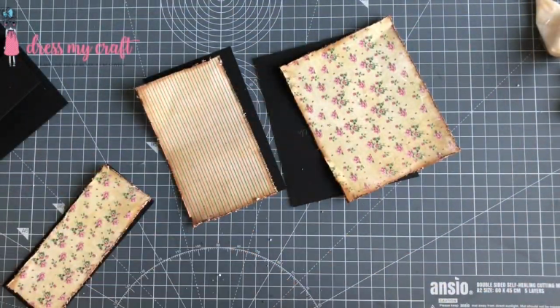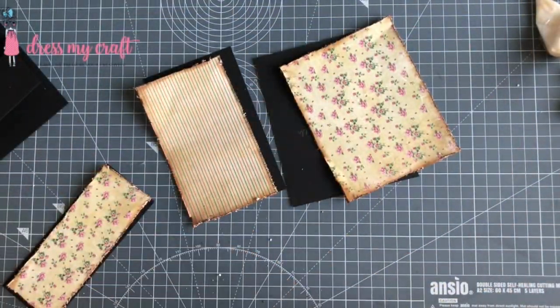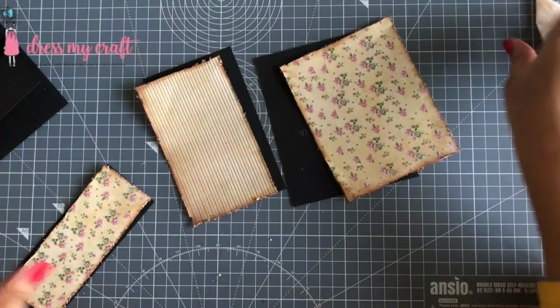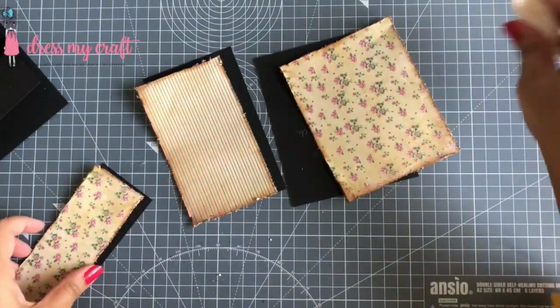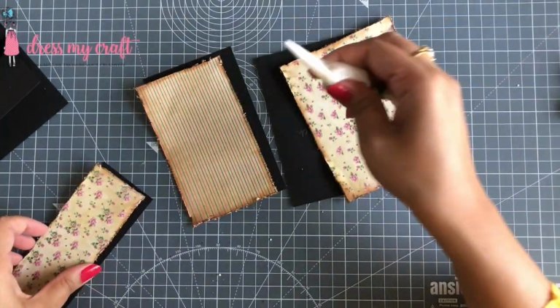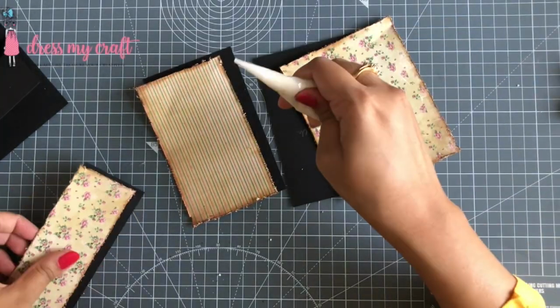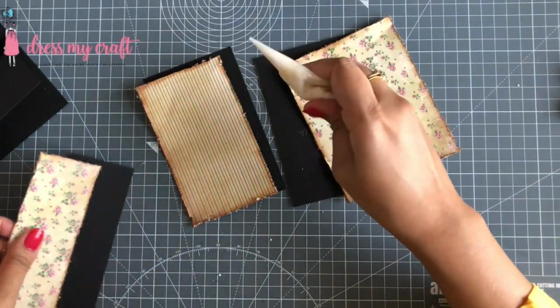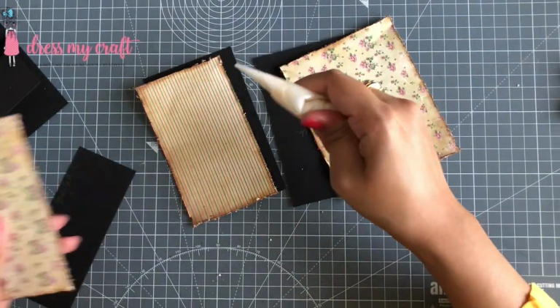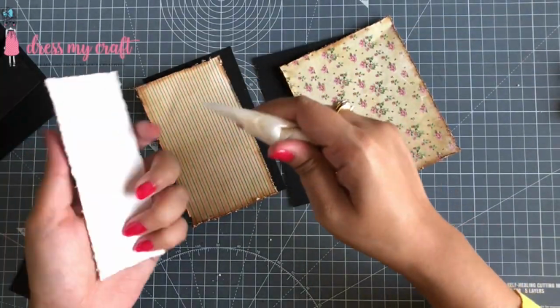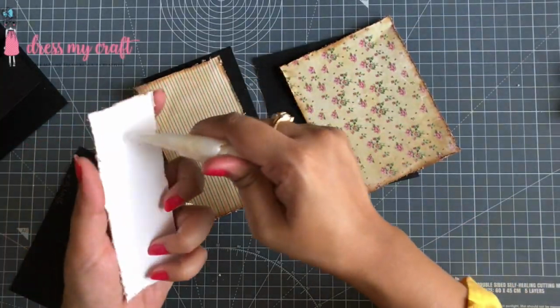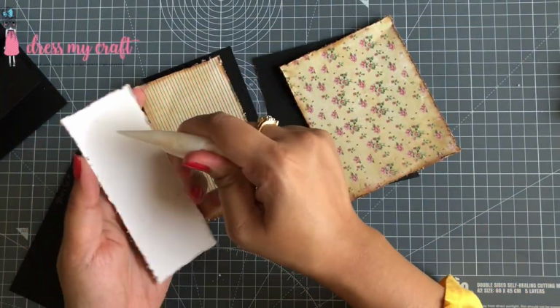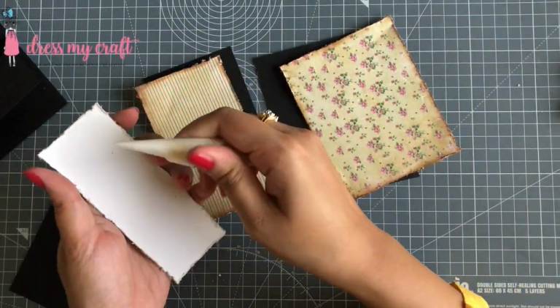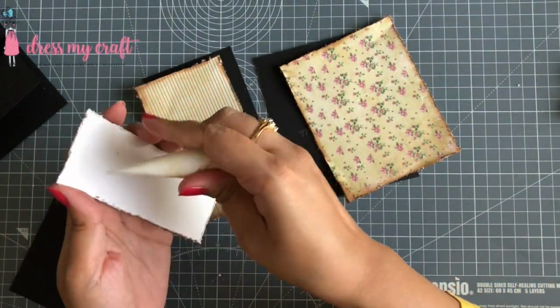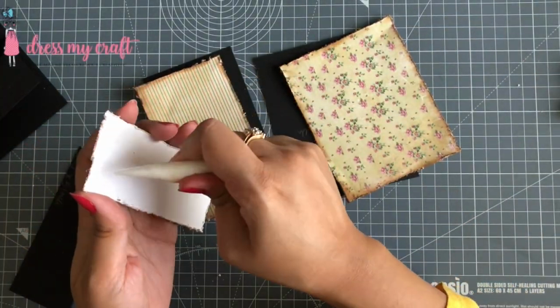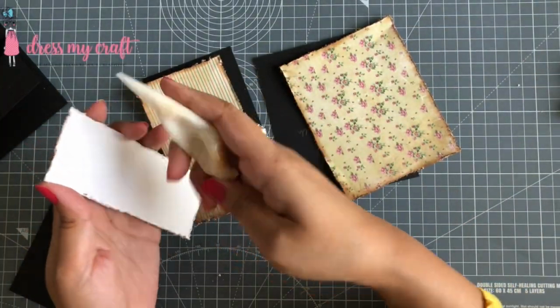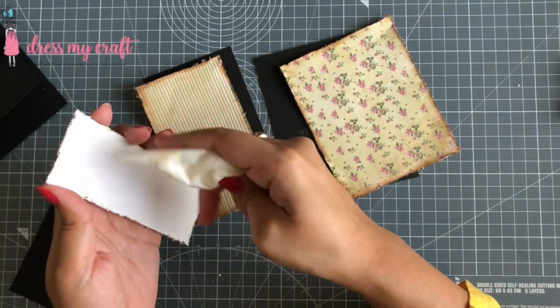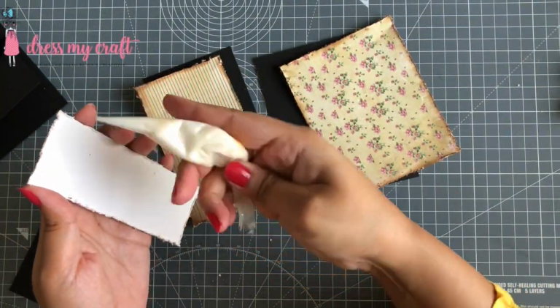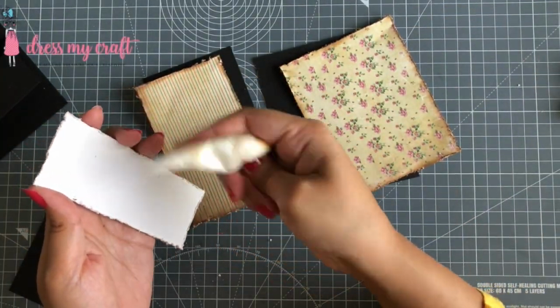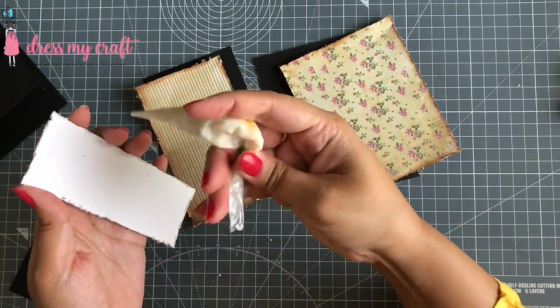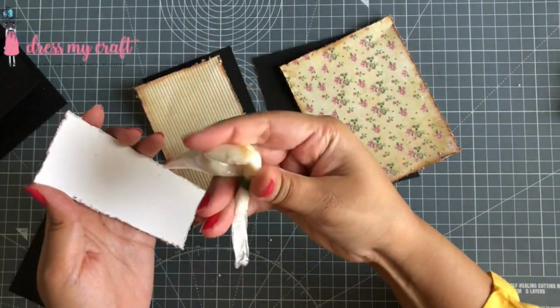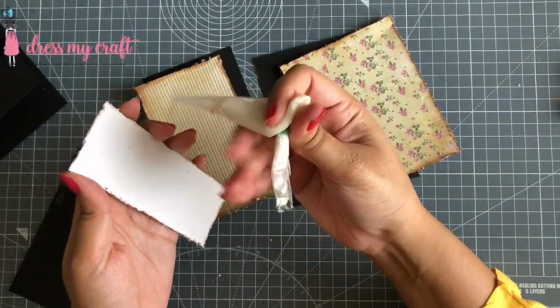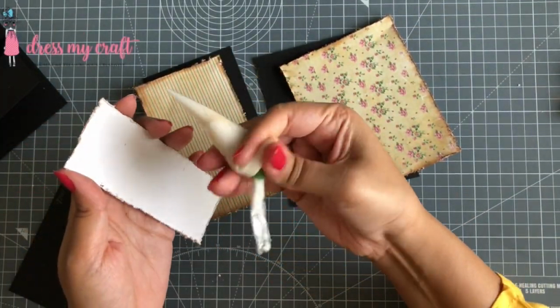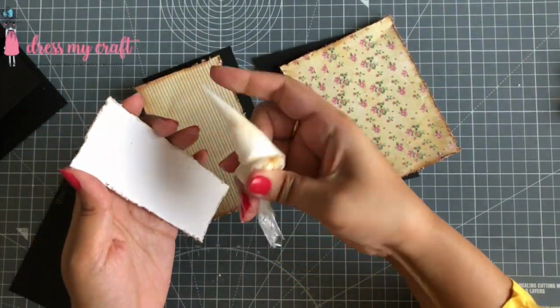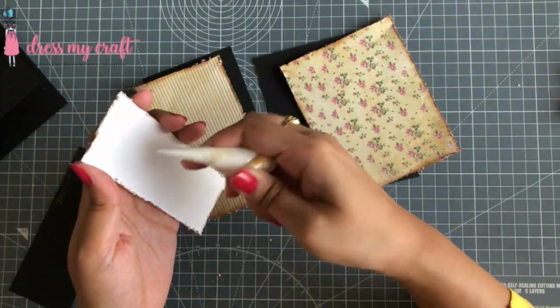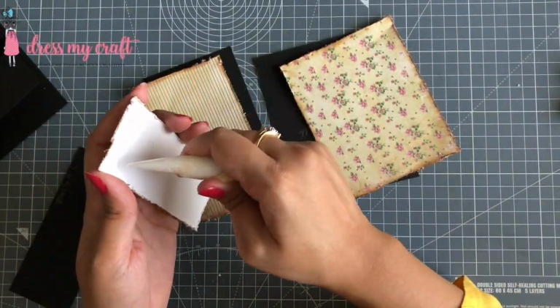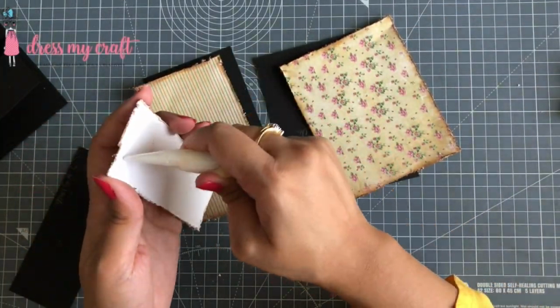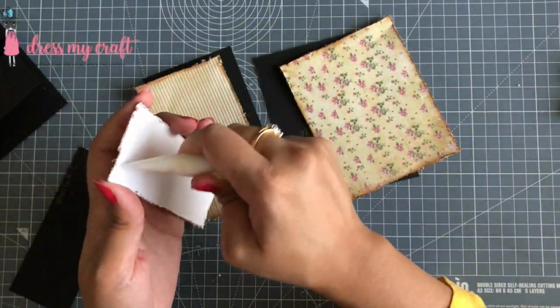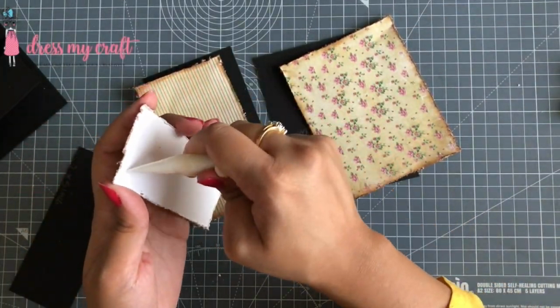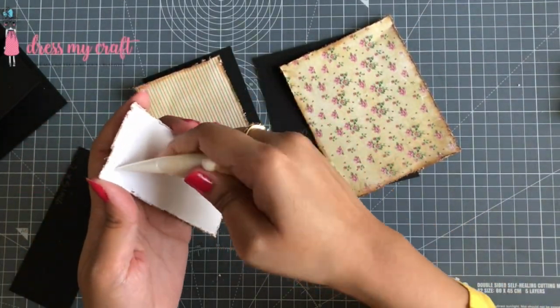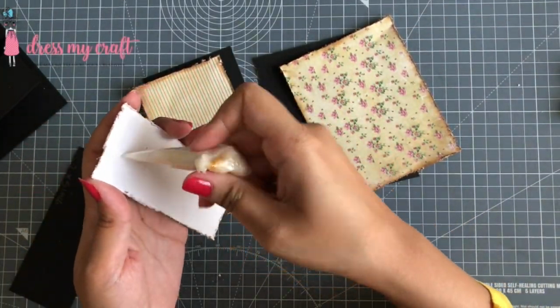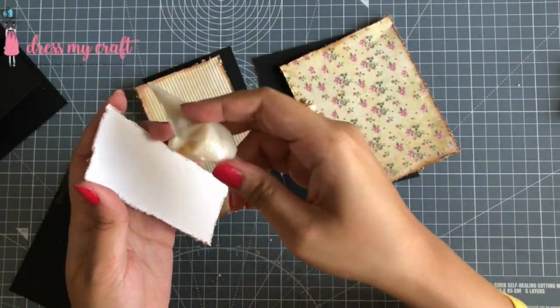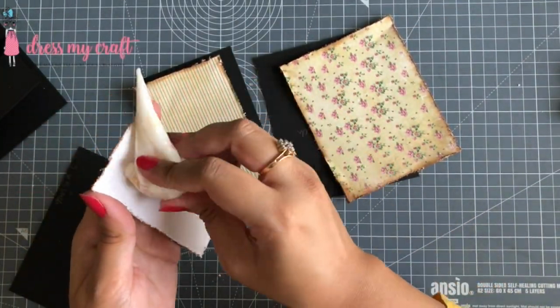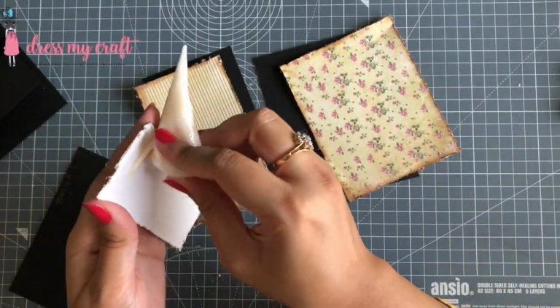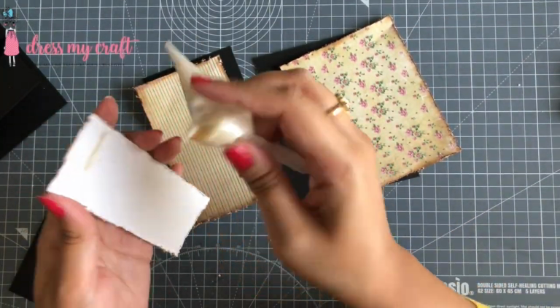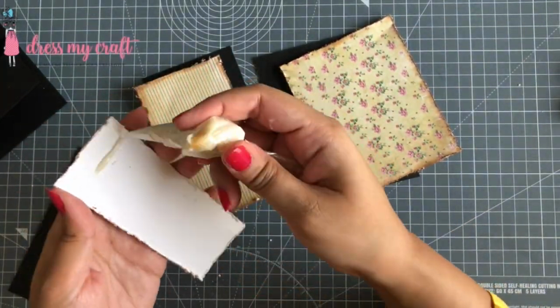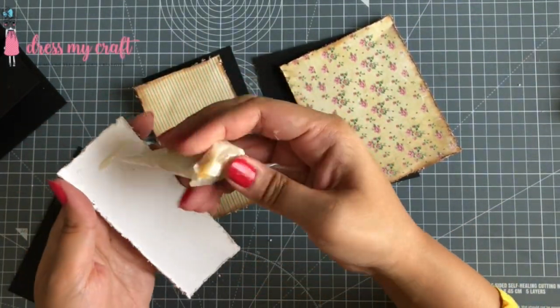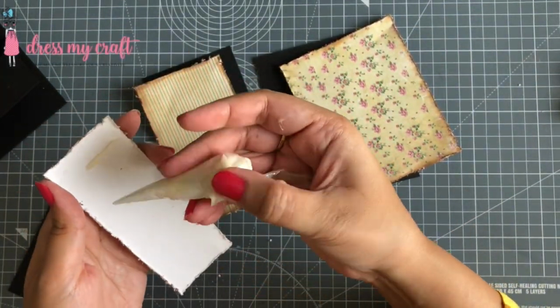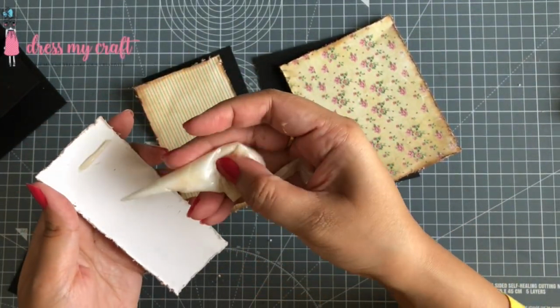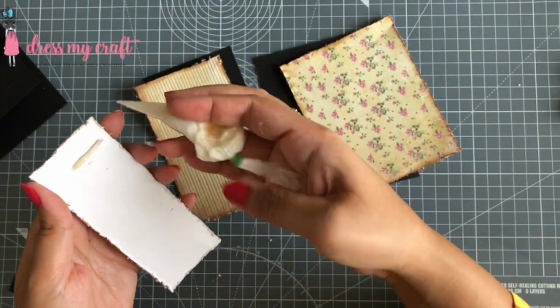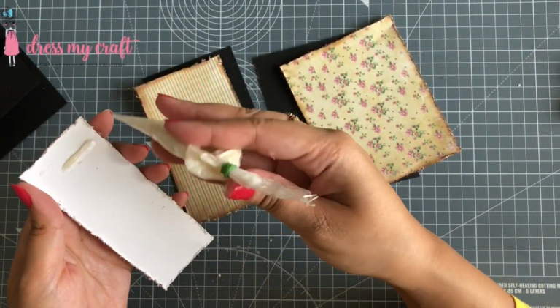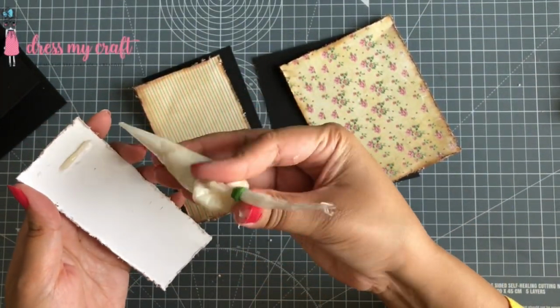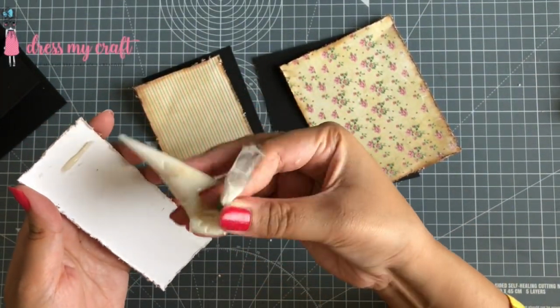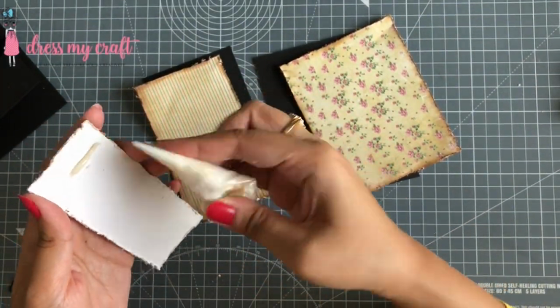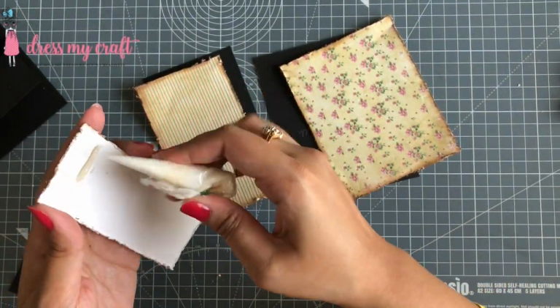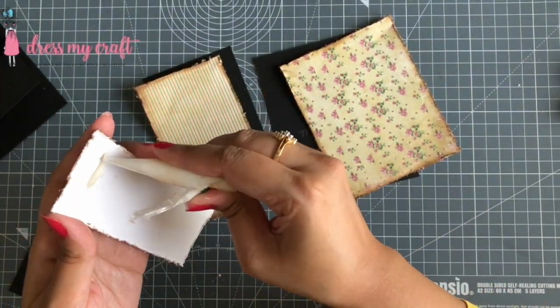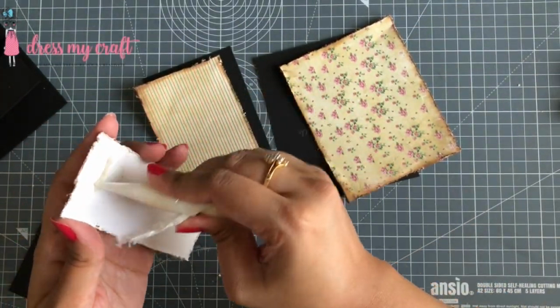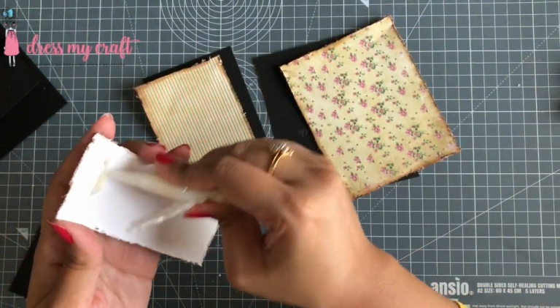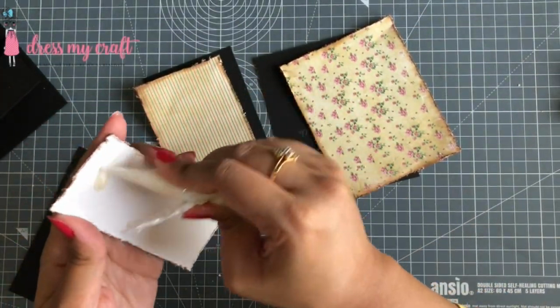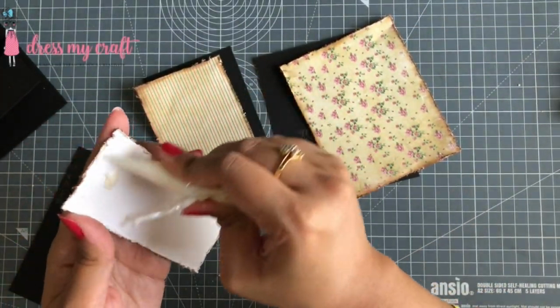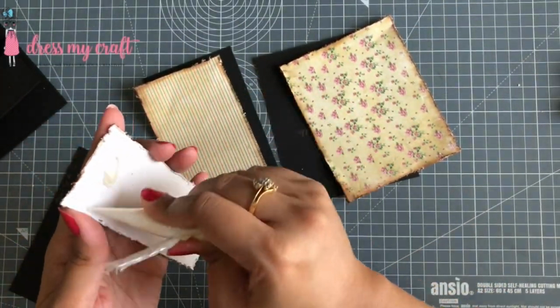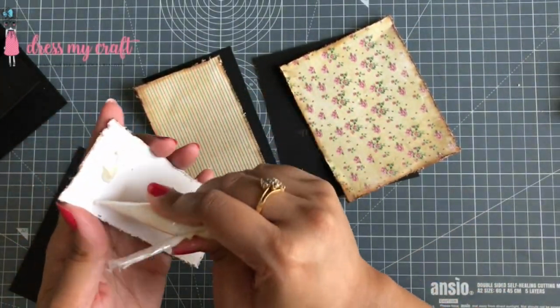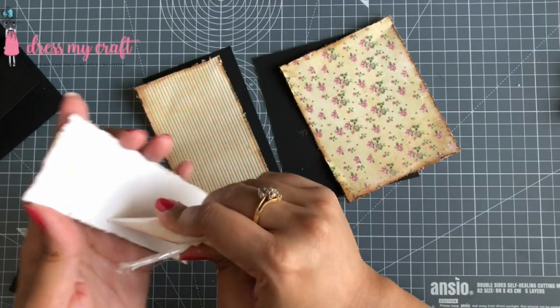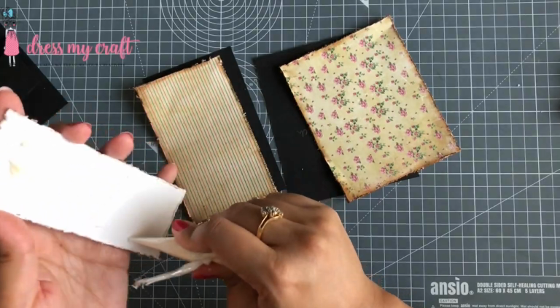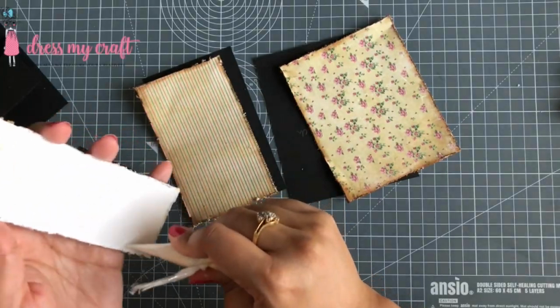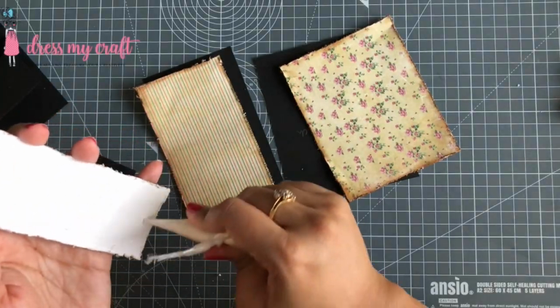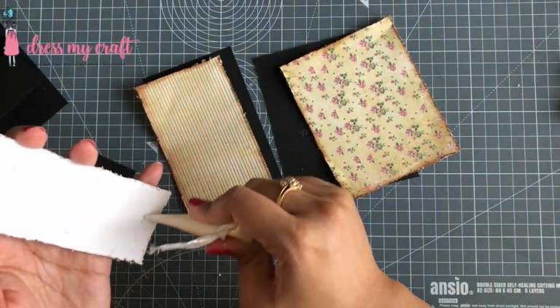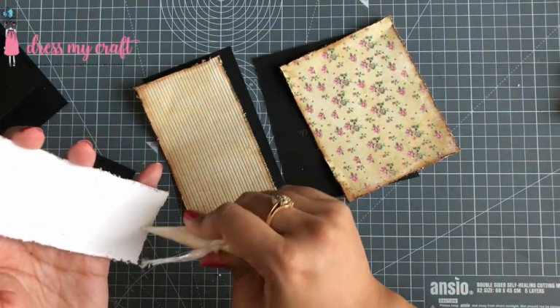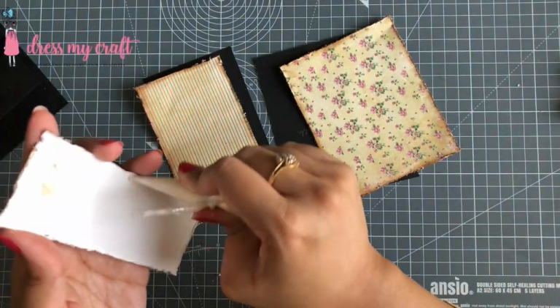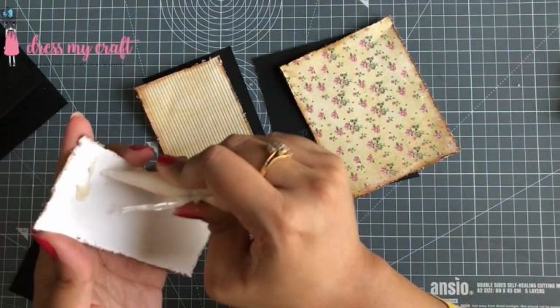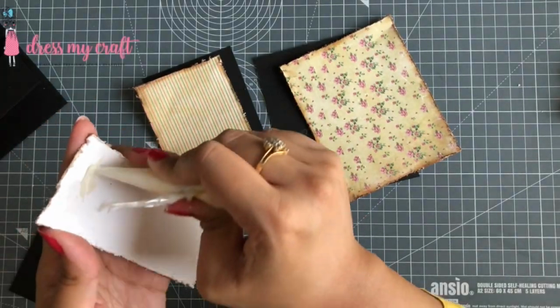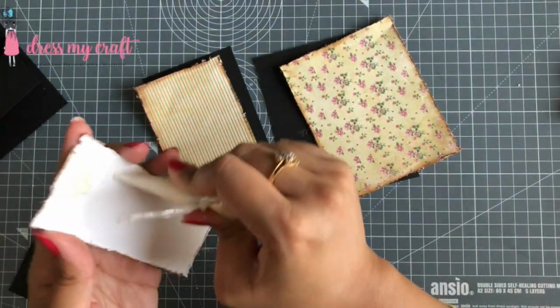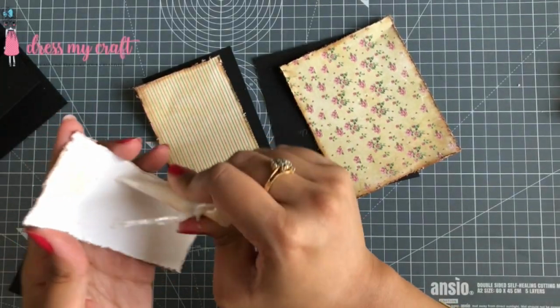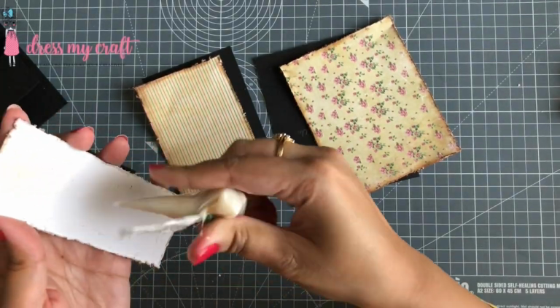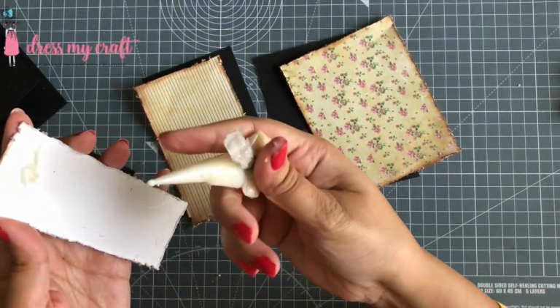I am now adhering these on the black card stock note cards using the craft glue.